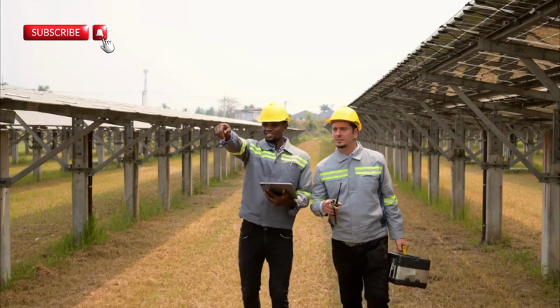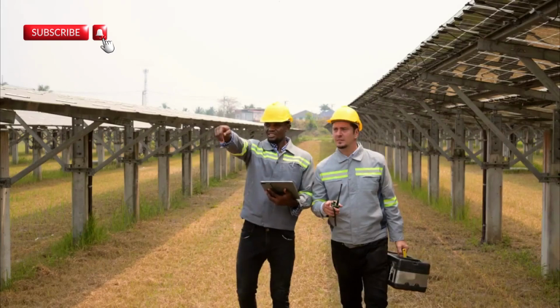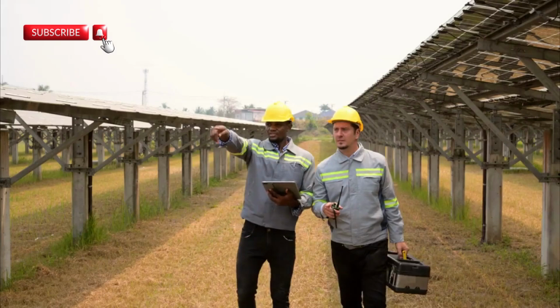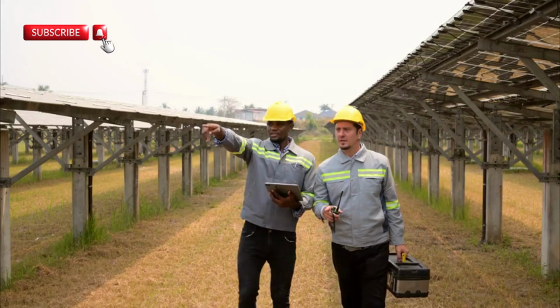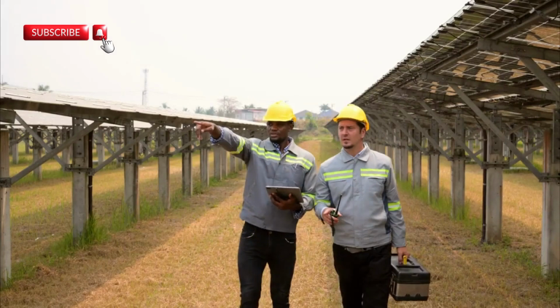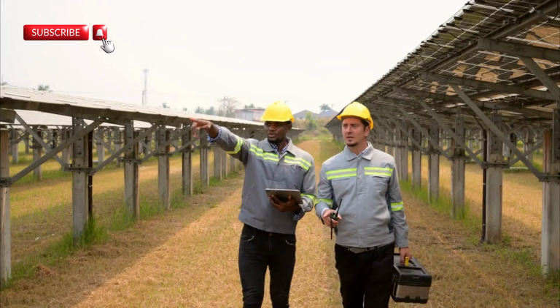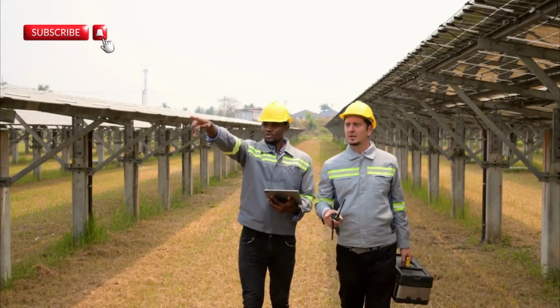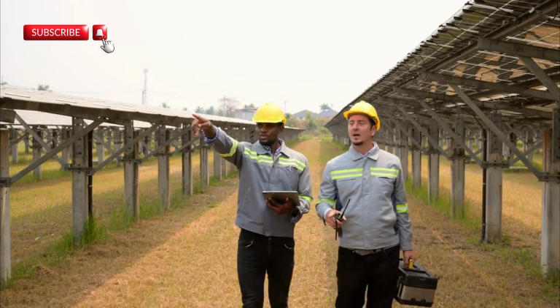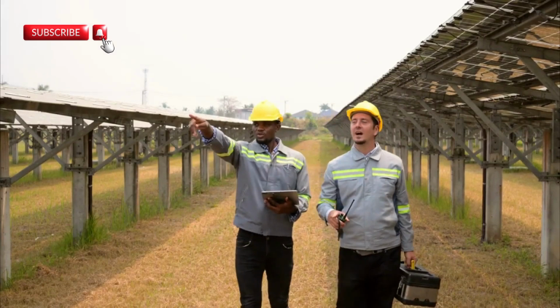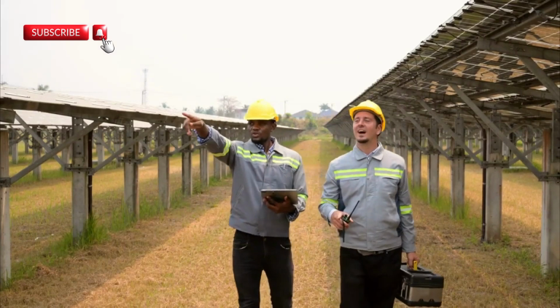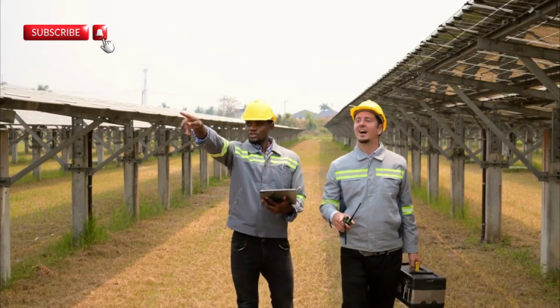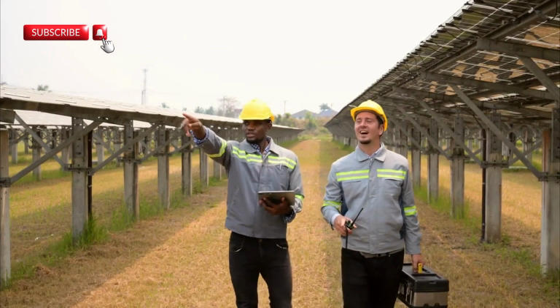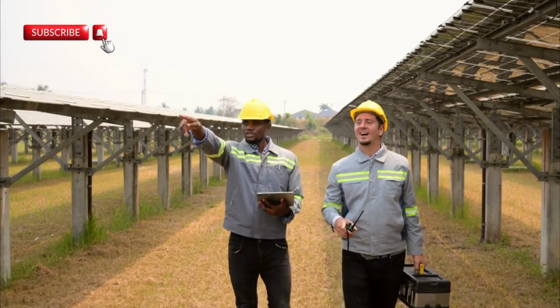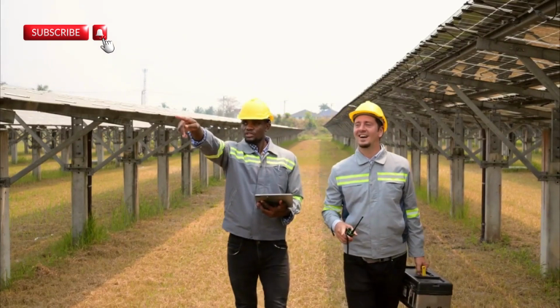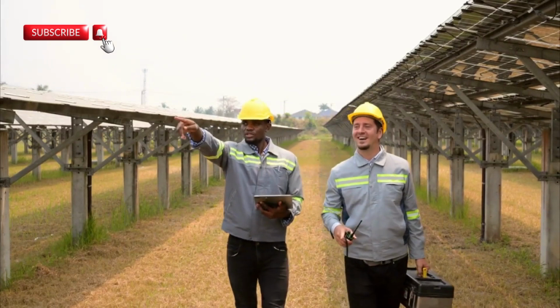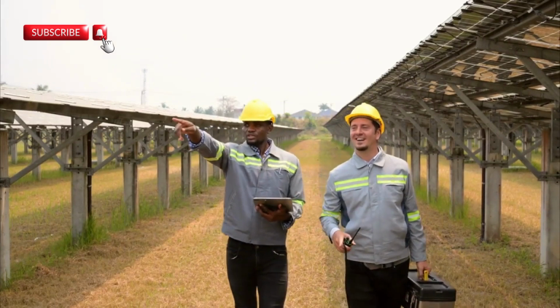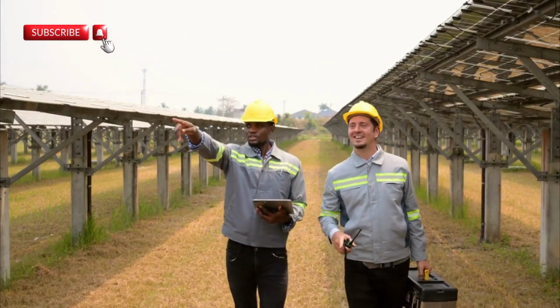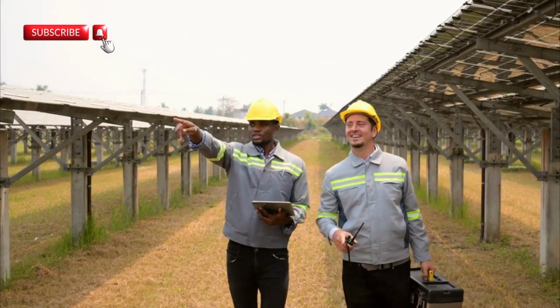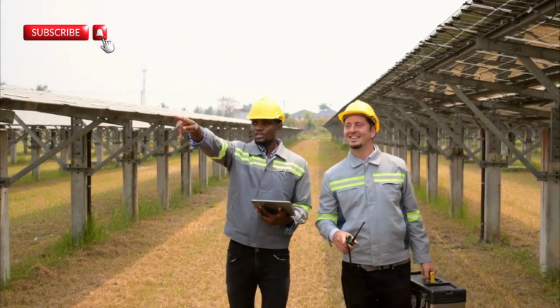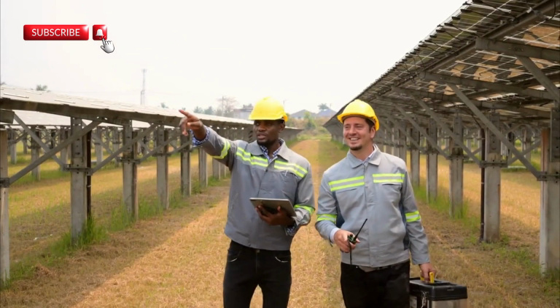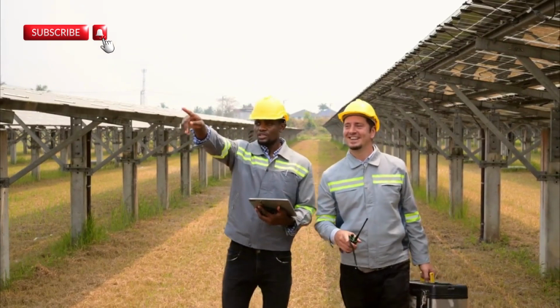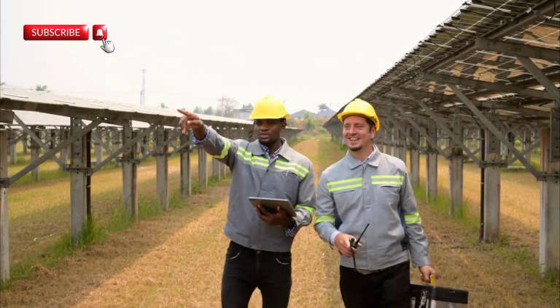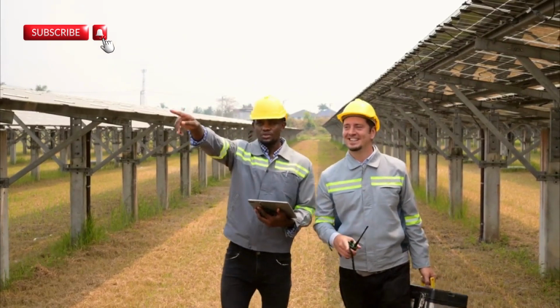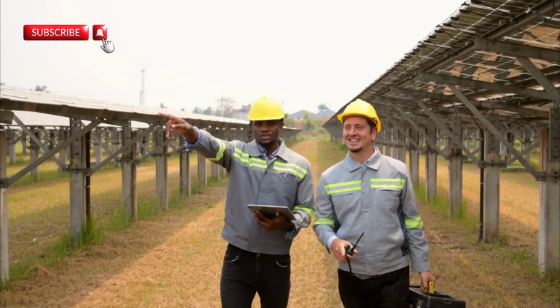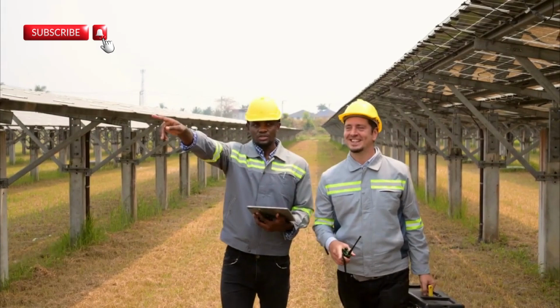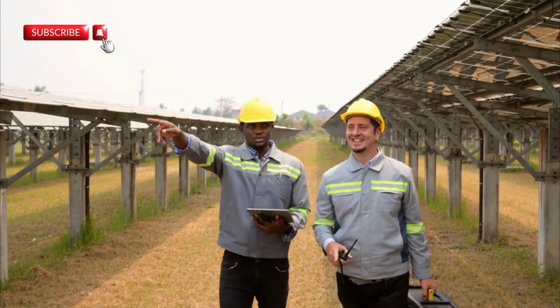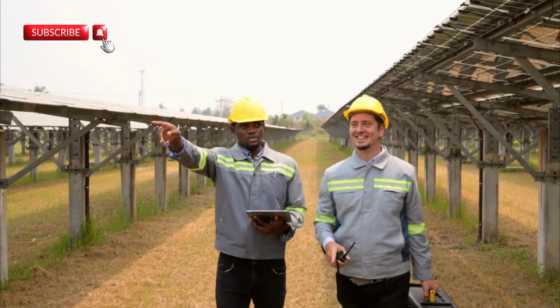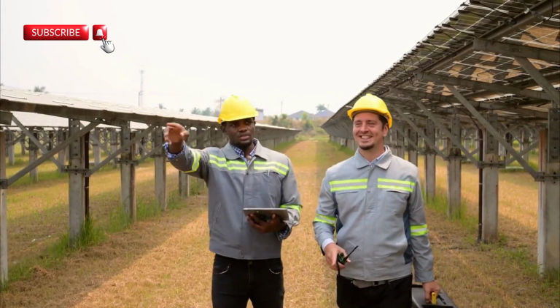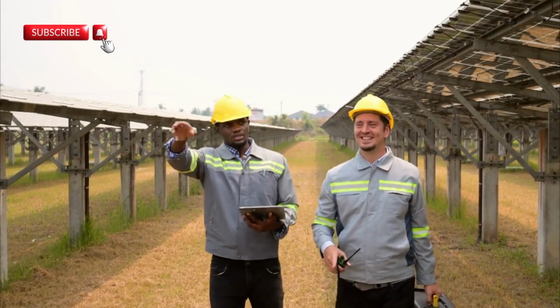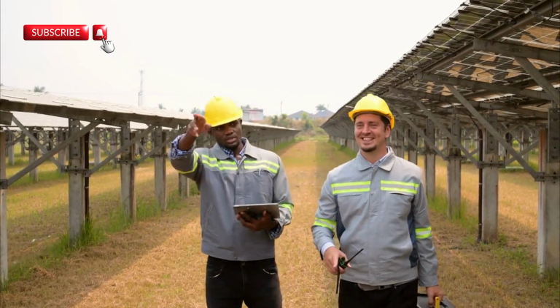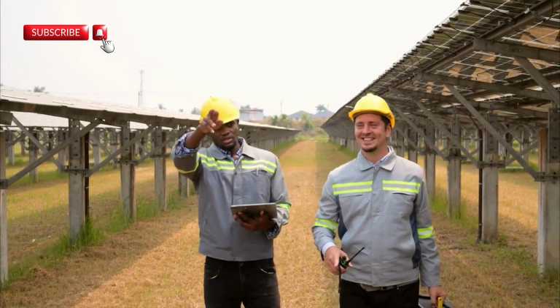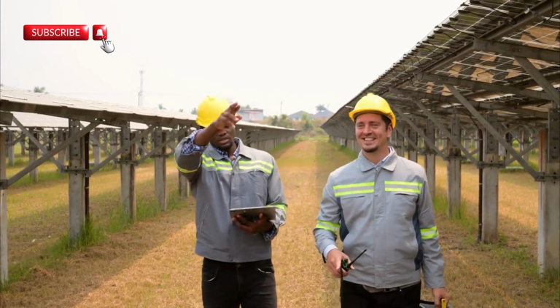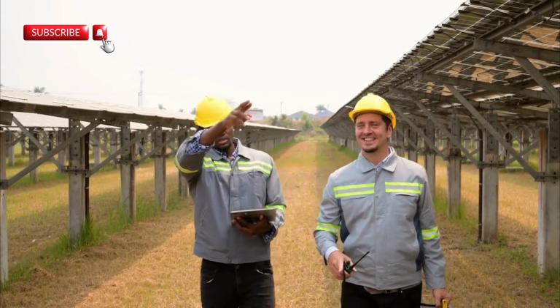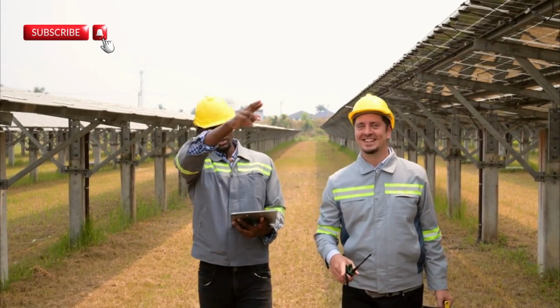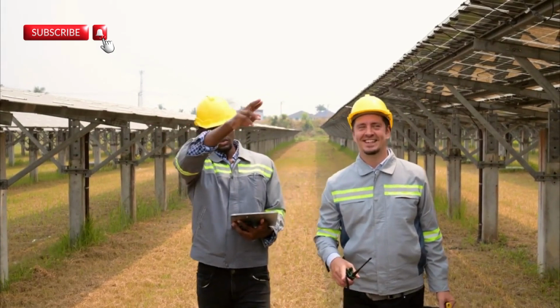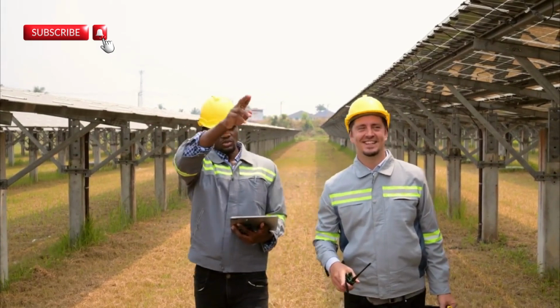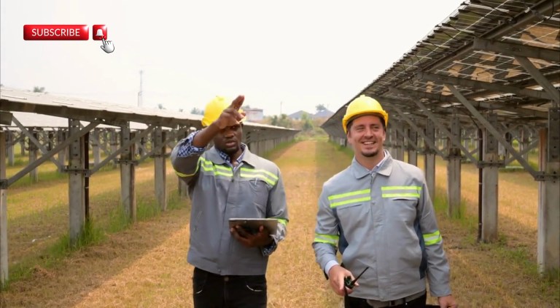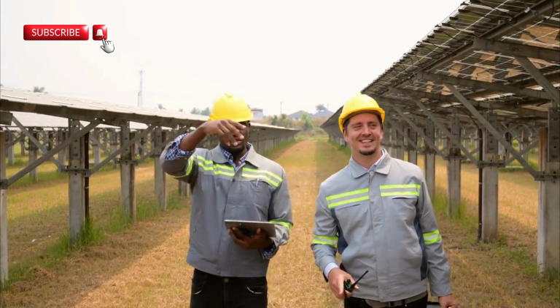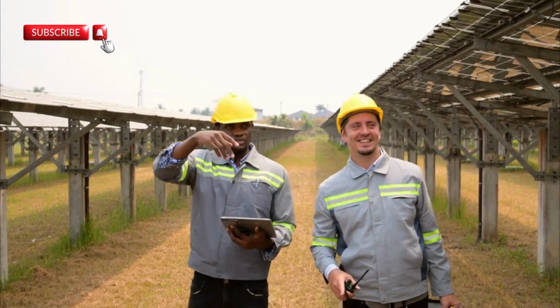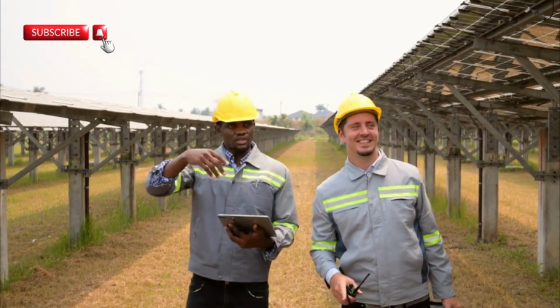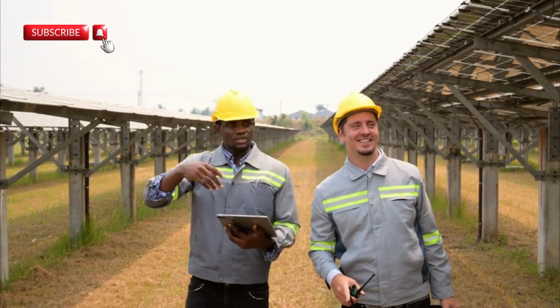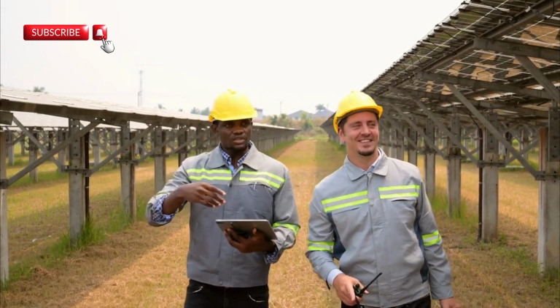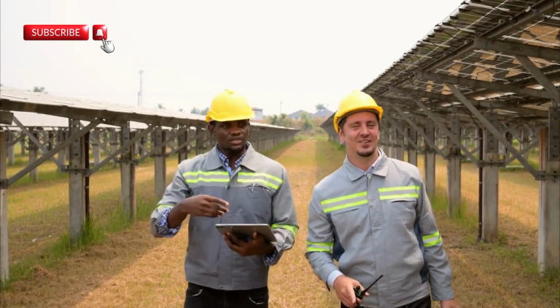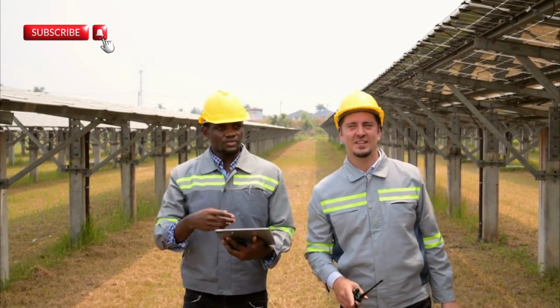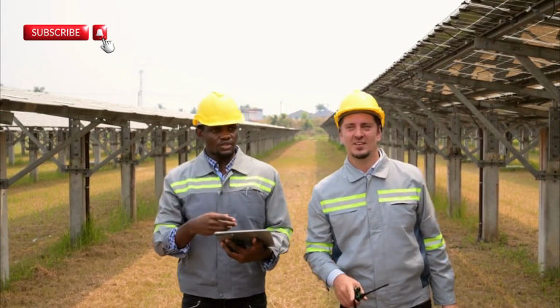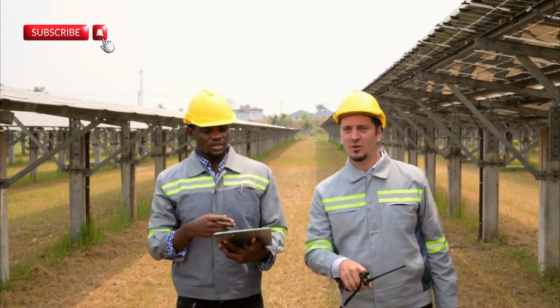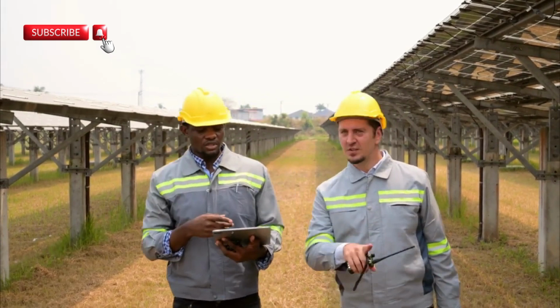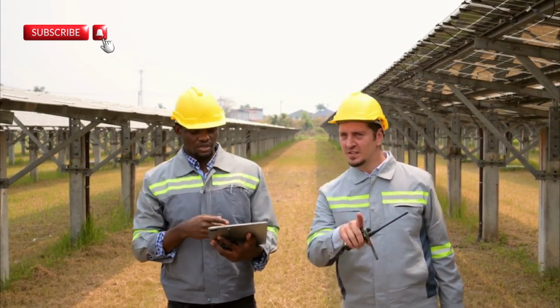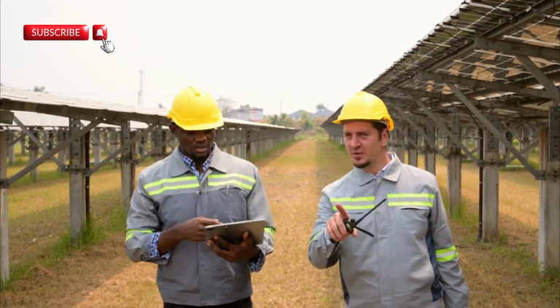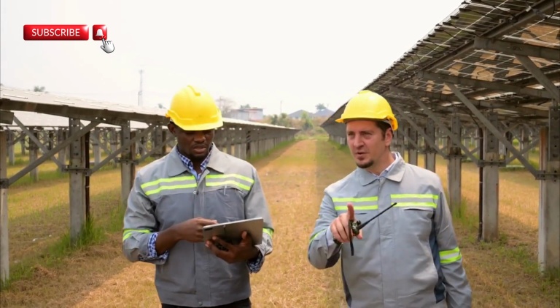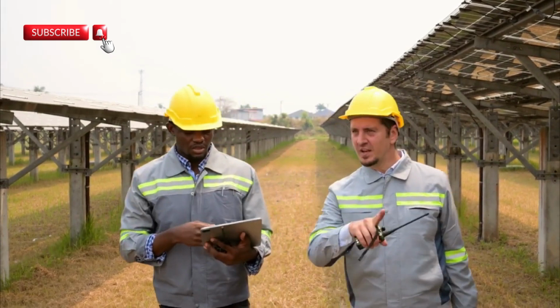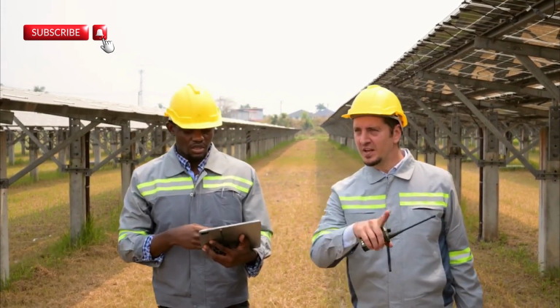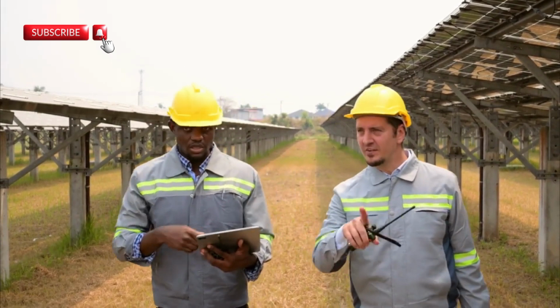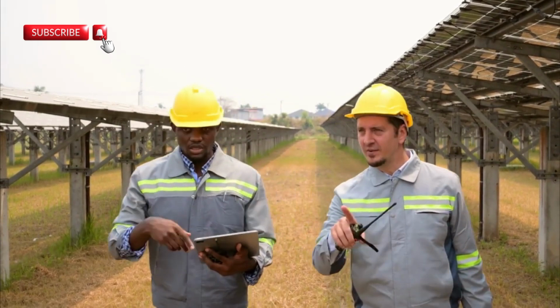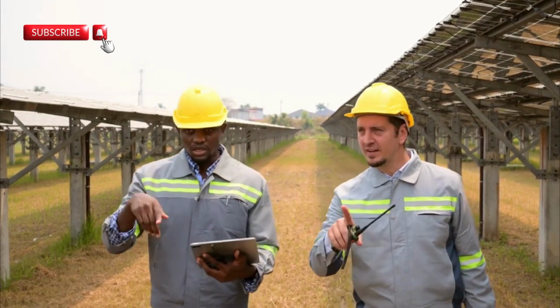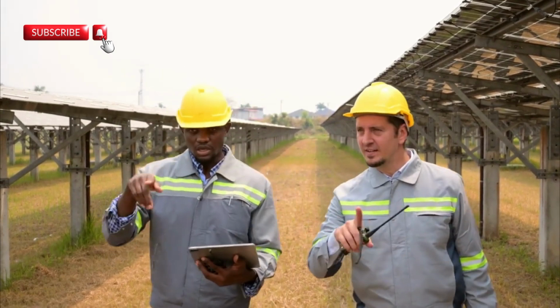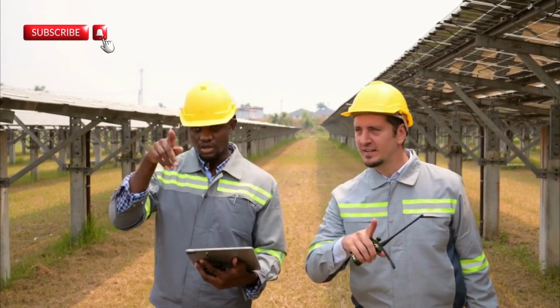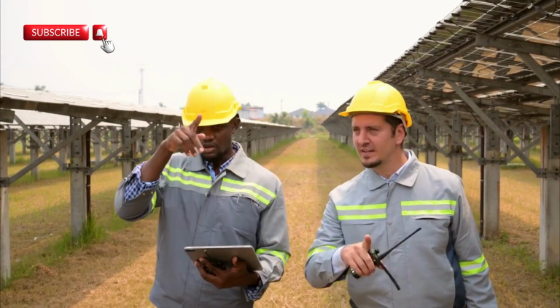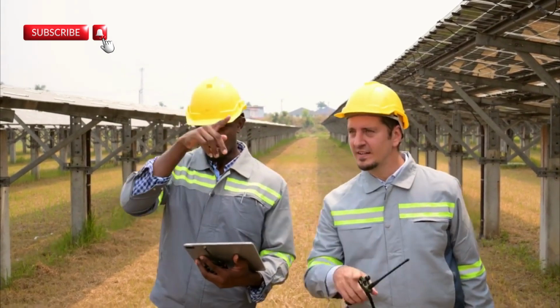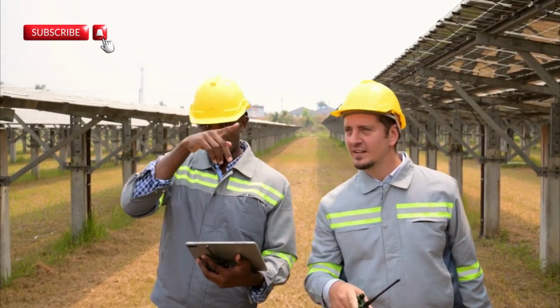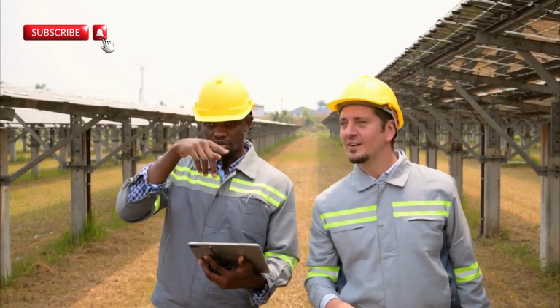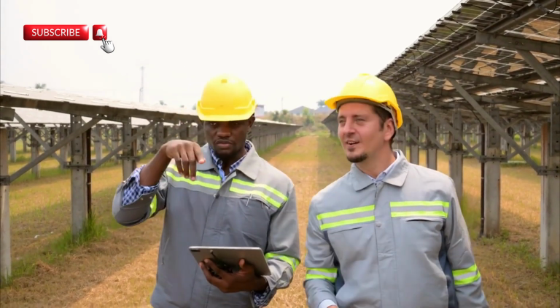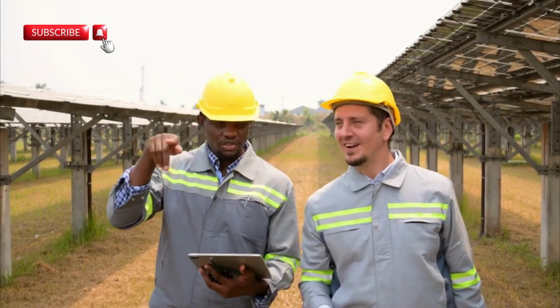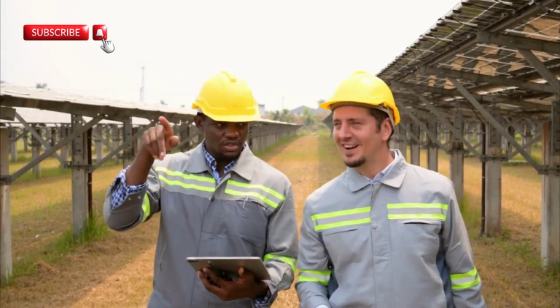Dr. Madhusudhan himself said this would be the first time that DMS has been detected outside our solar system, if verified.